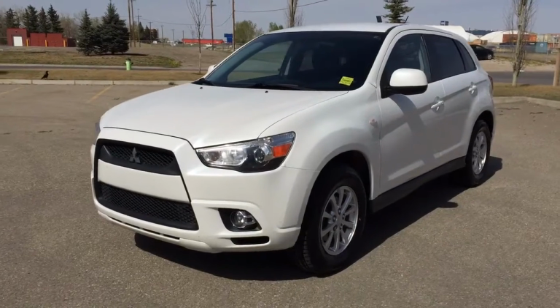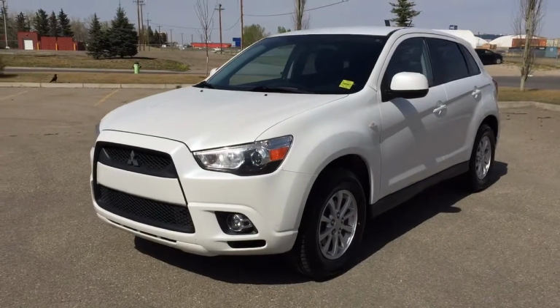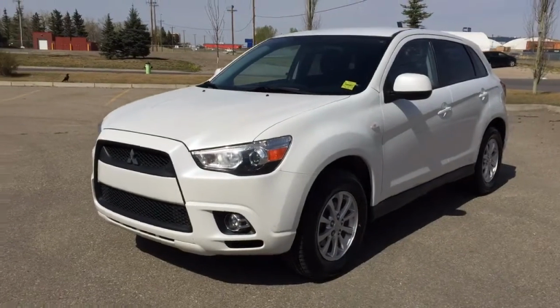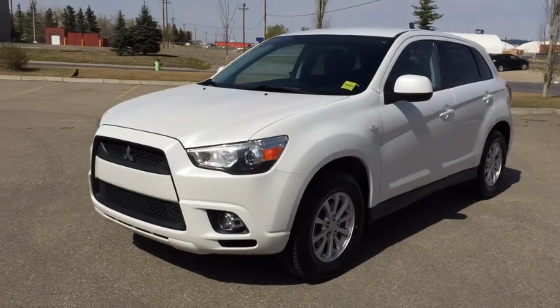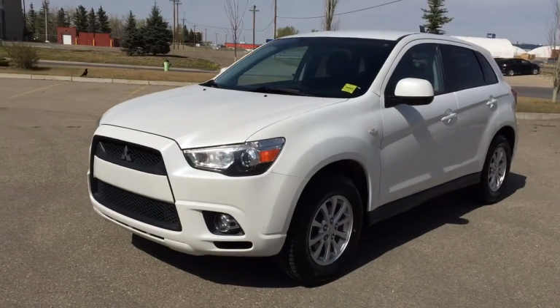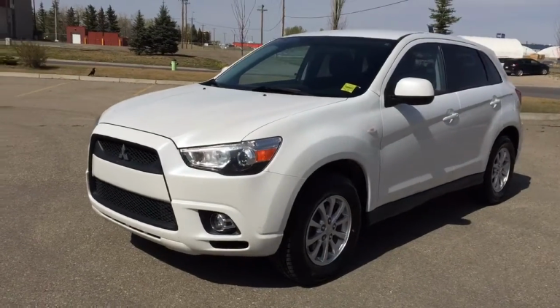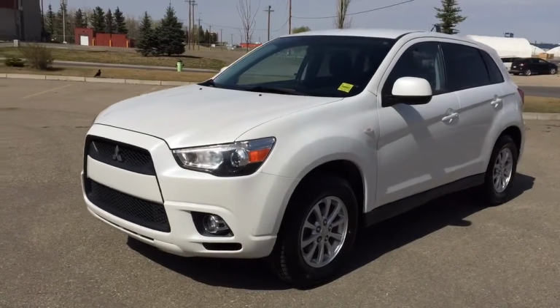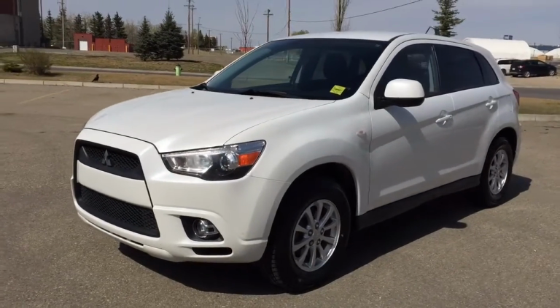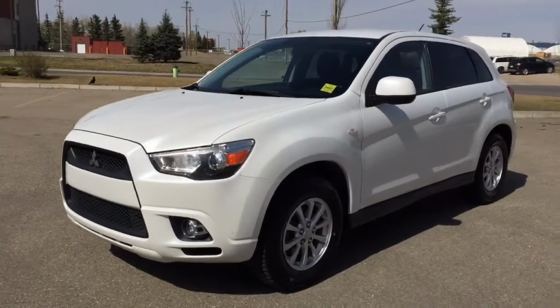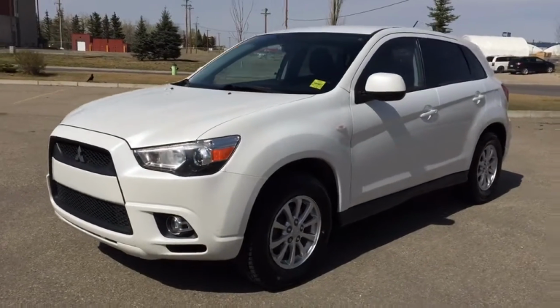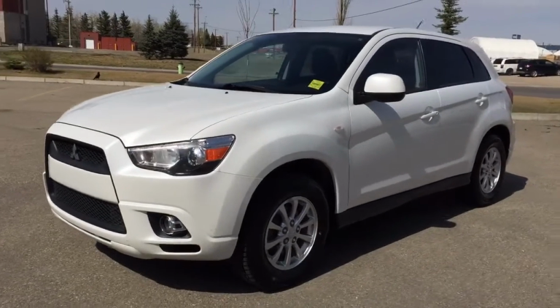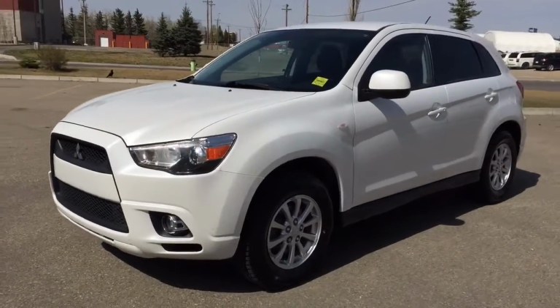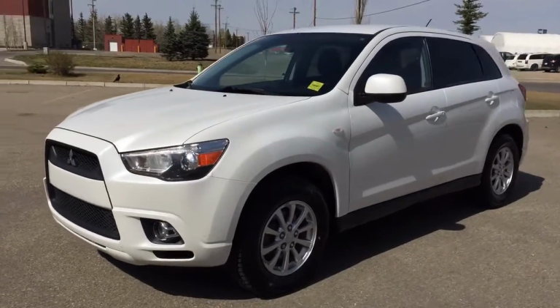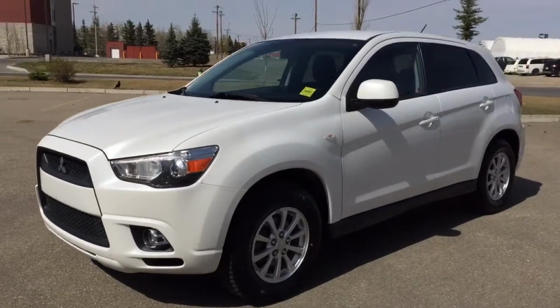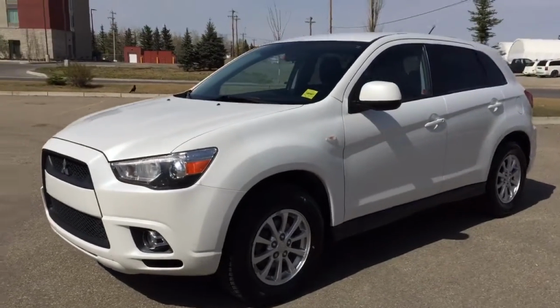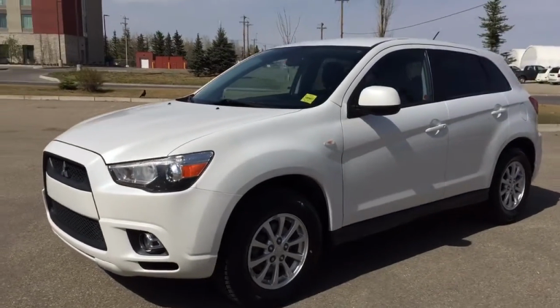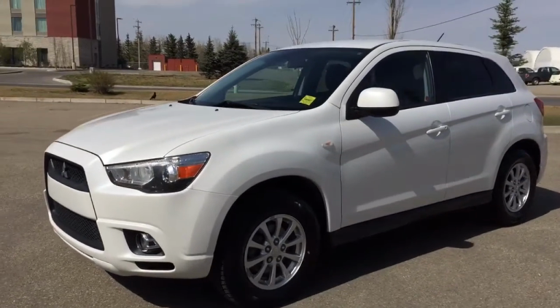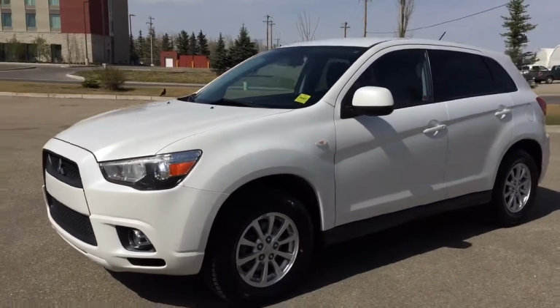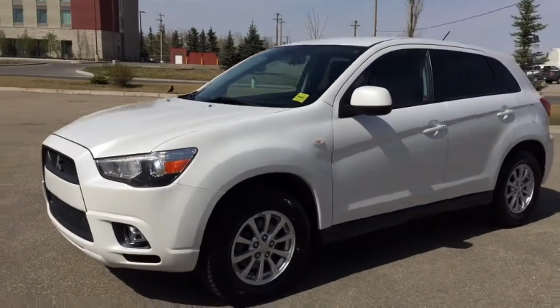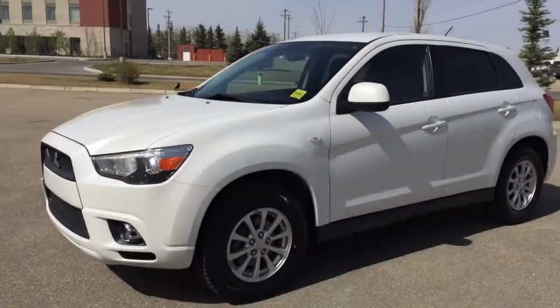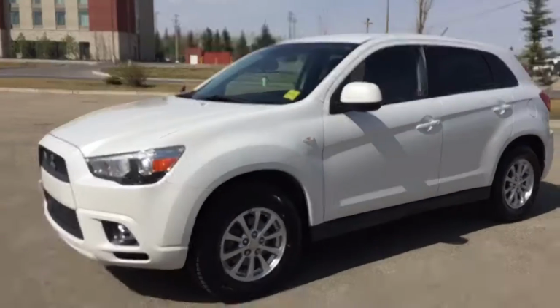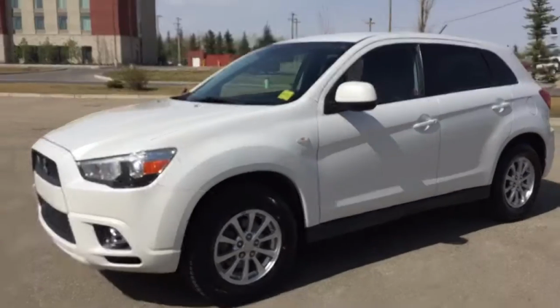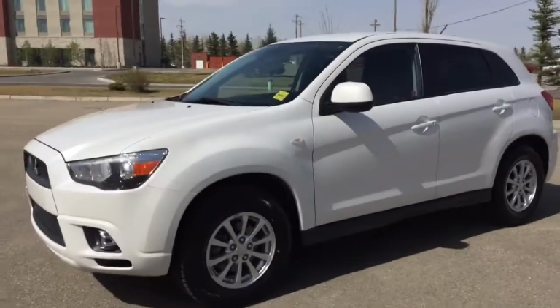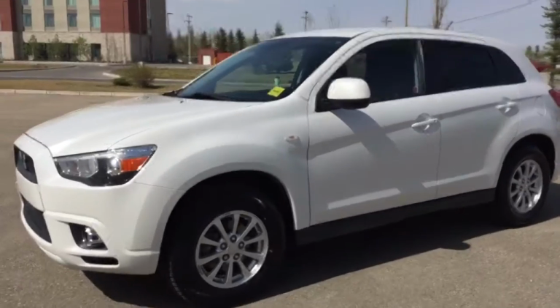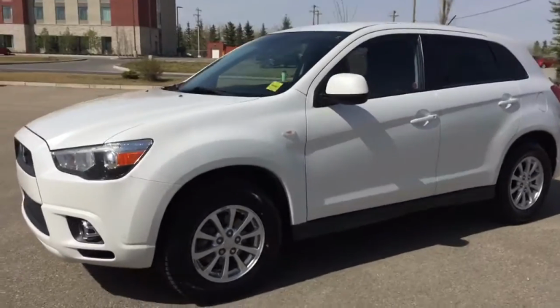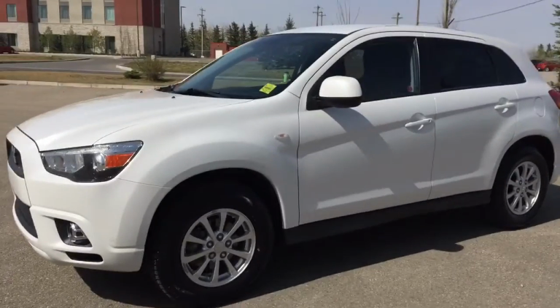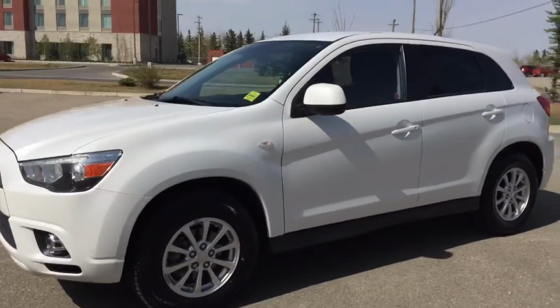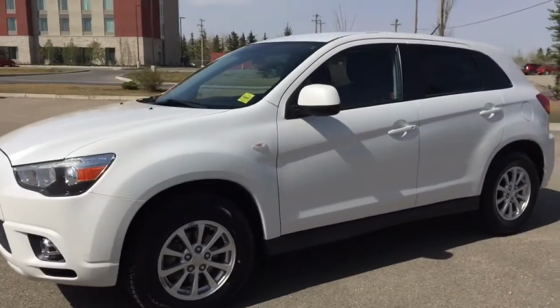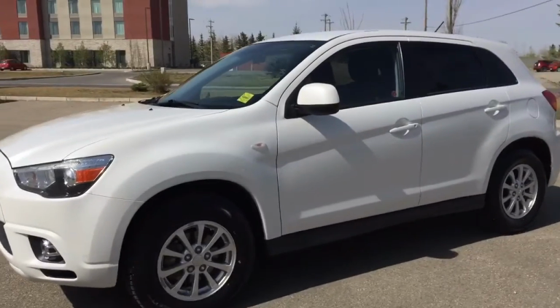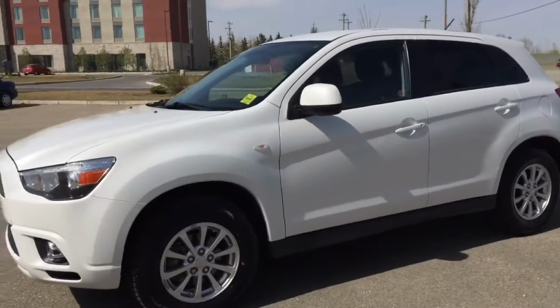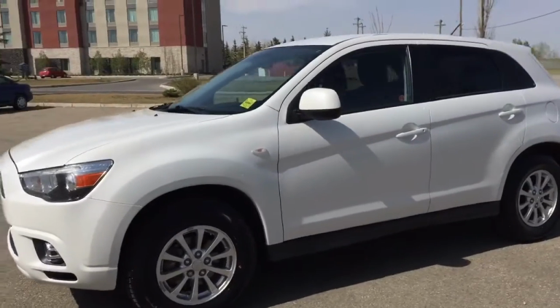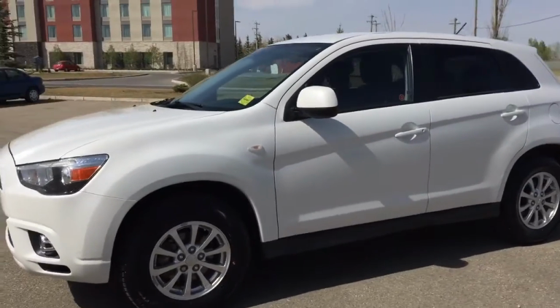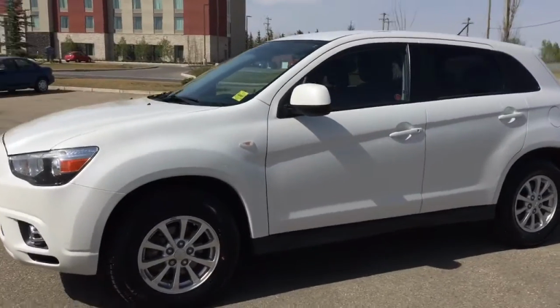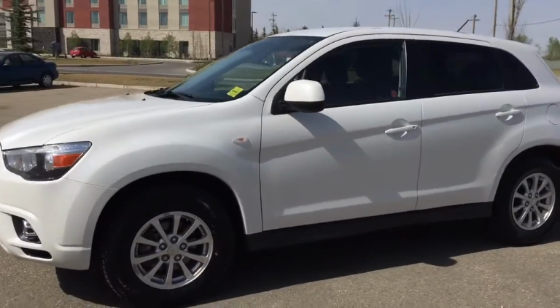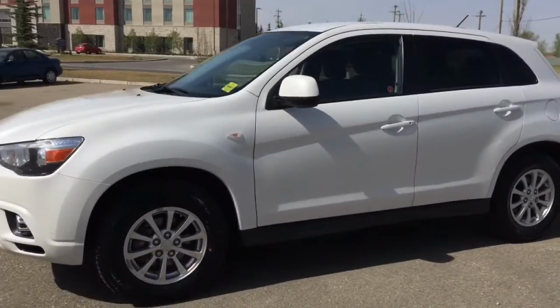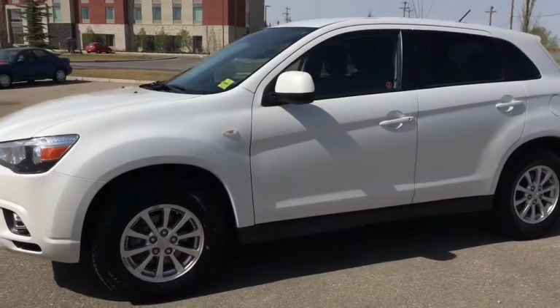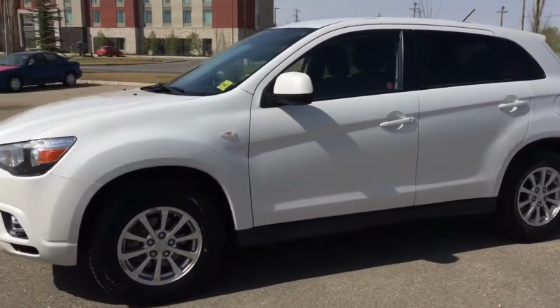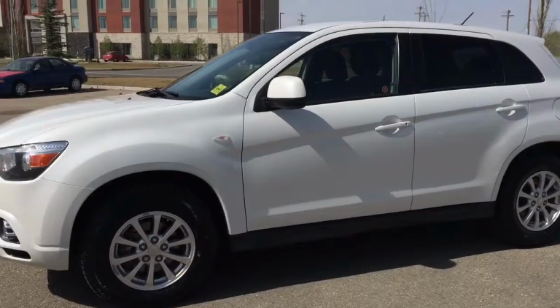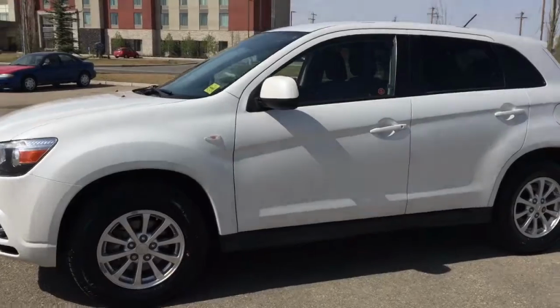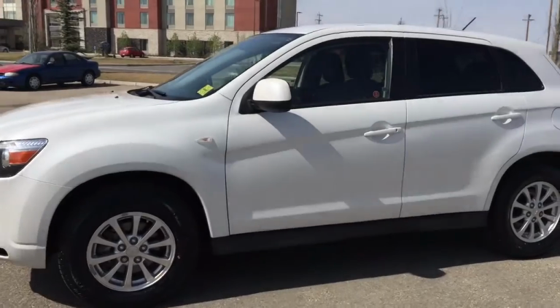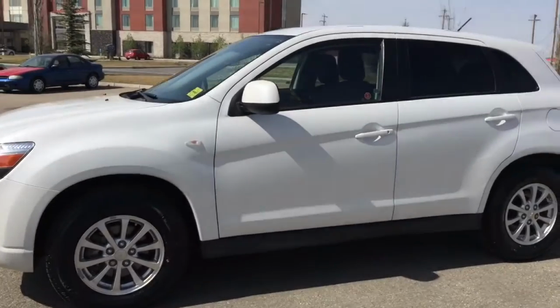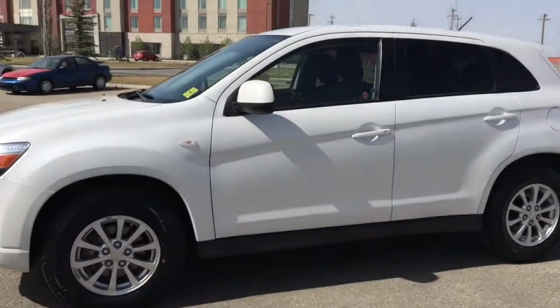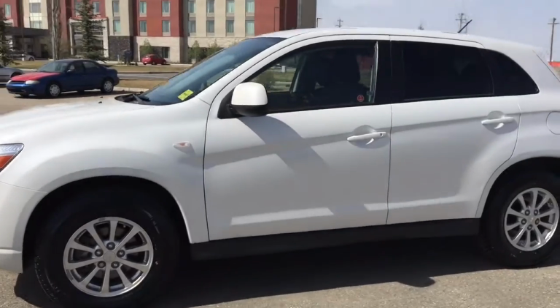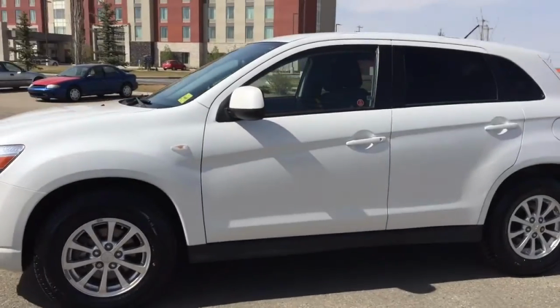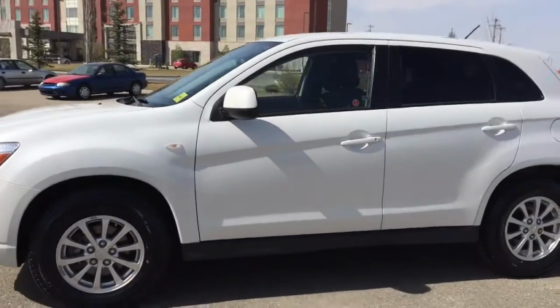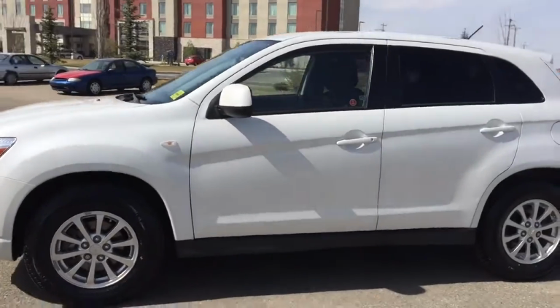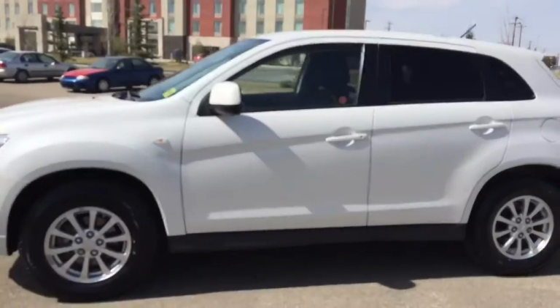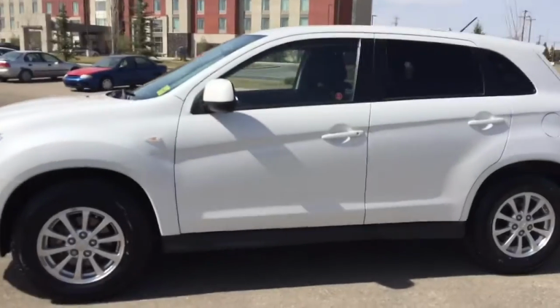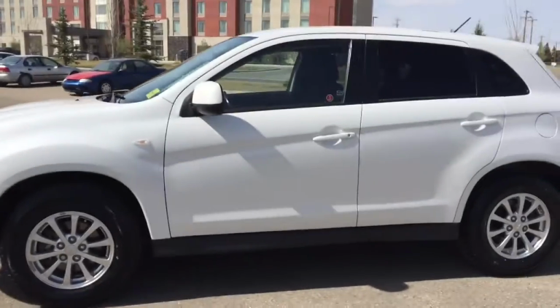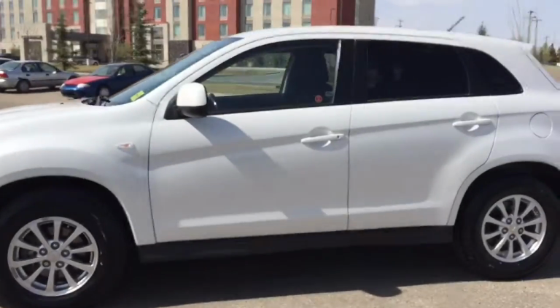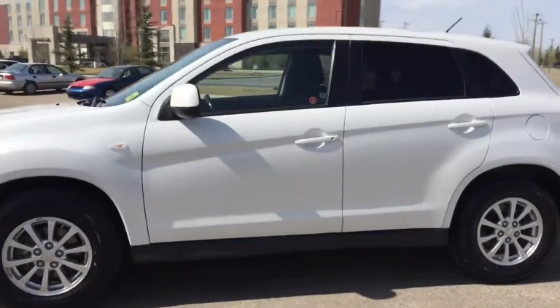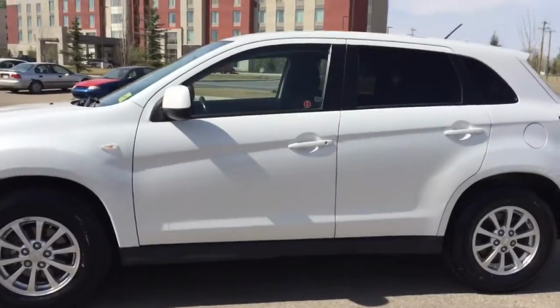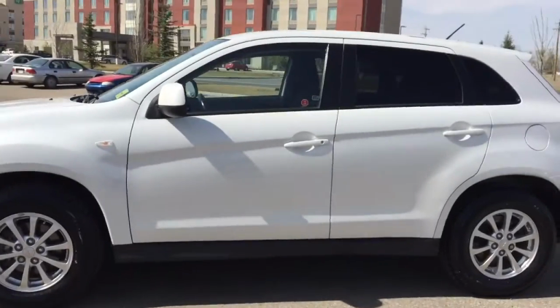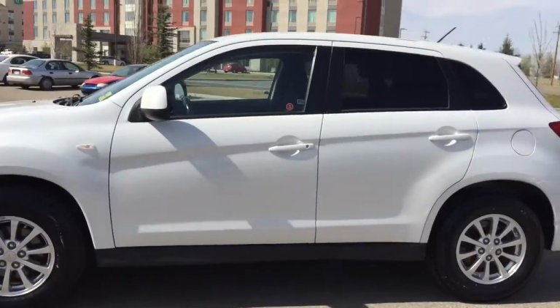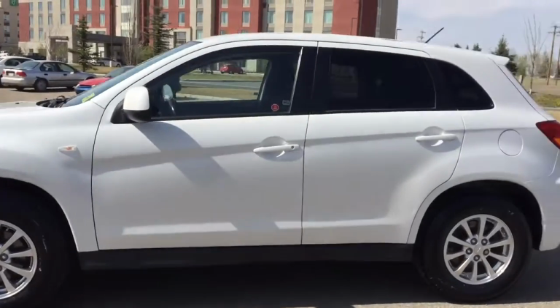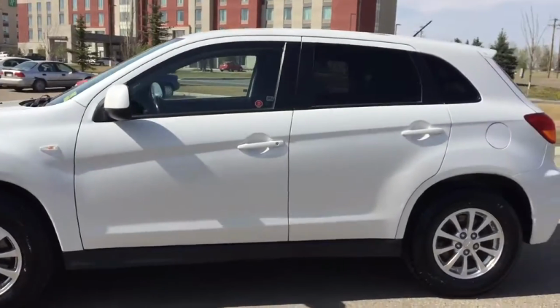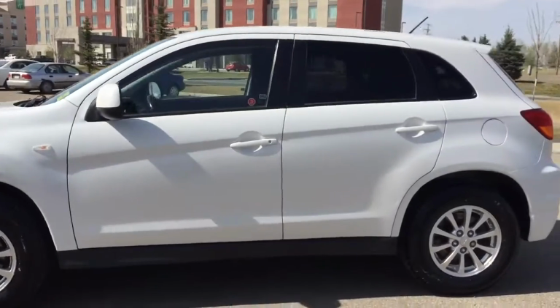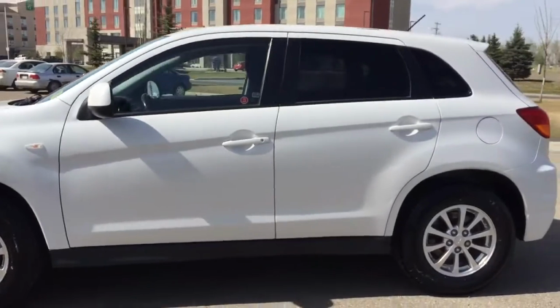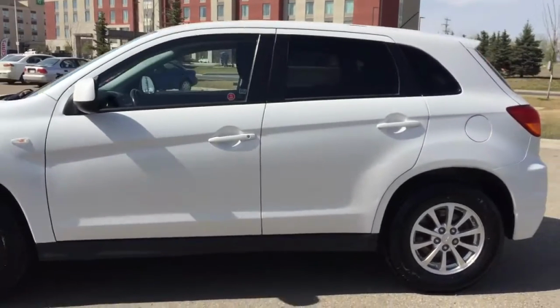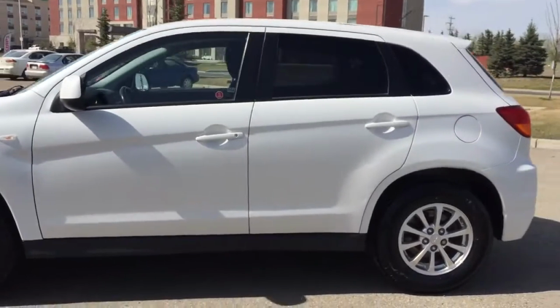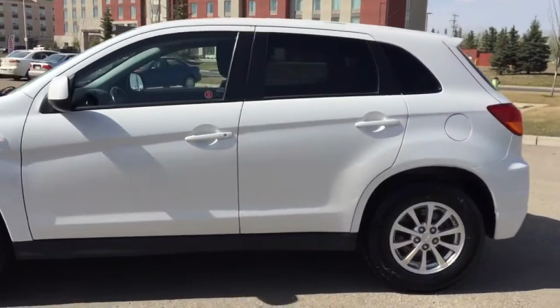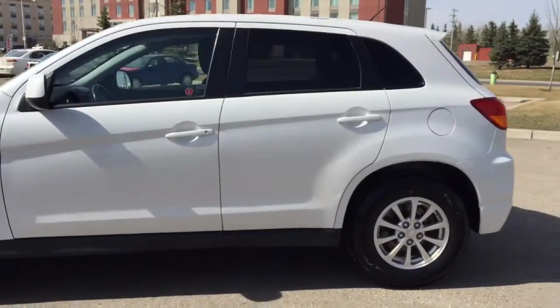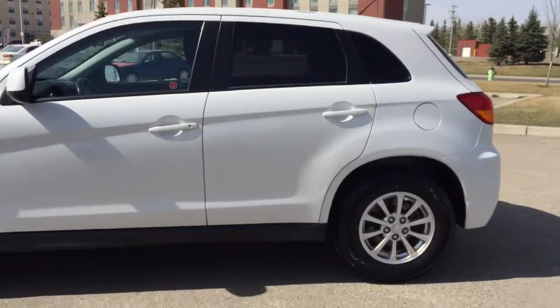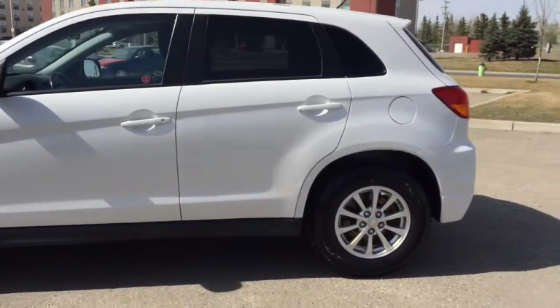Welcome to Davis Chevrolet. This is our pre-owned 2011 Mitsubishi RVR in the color white.